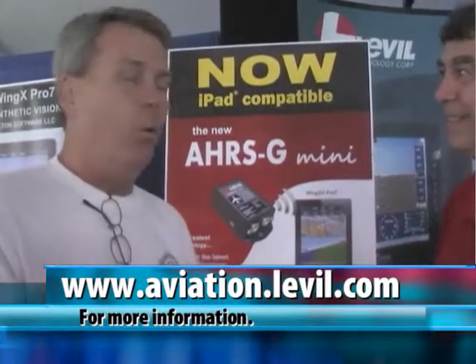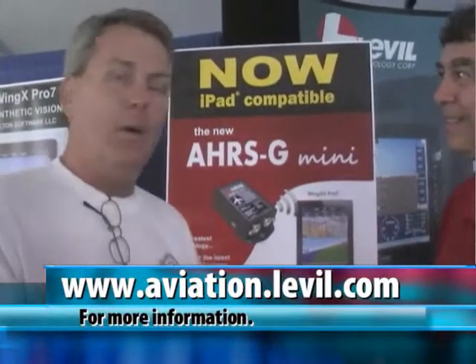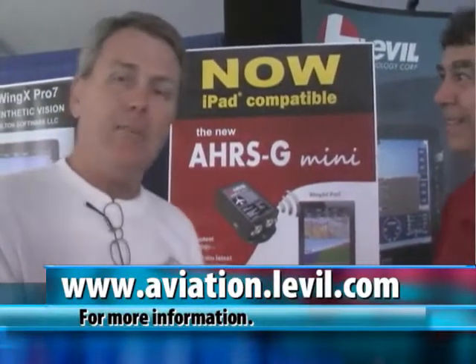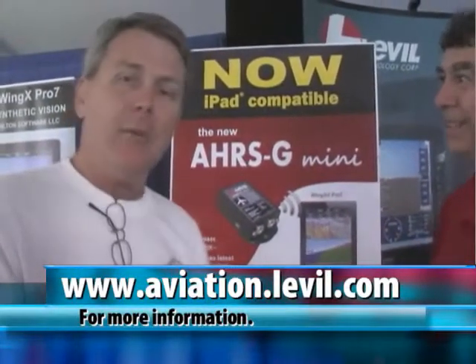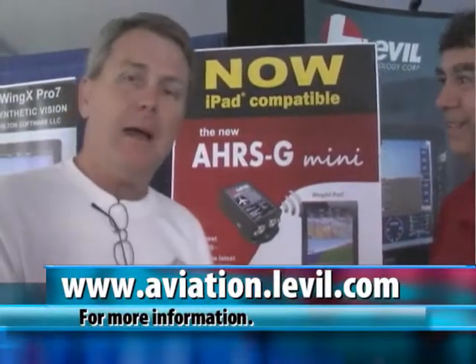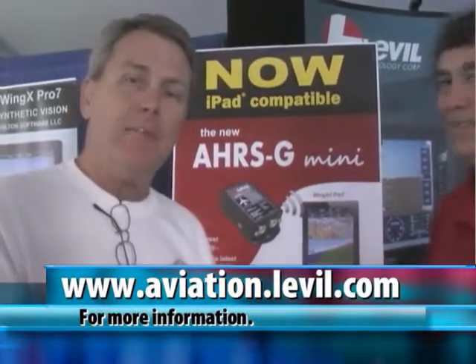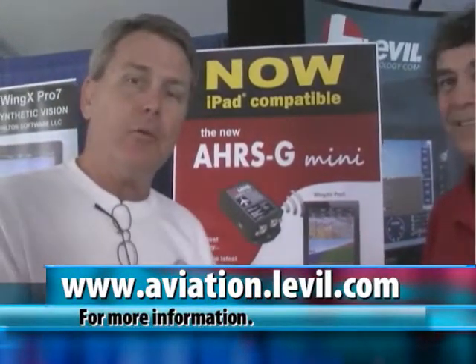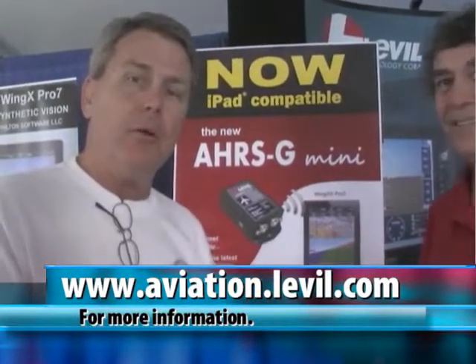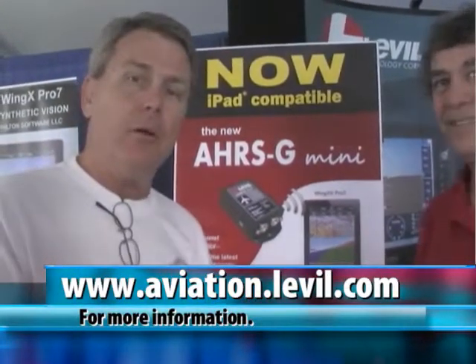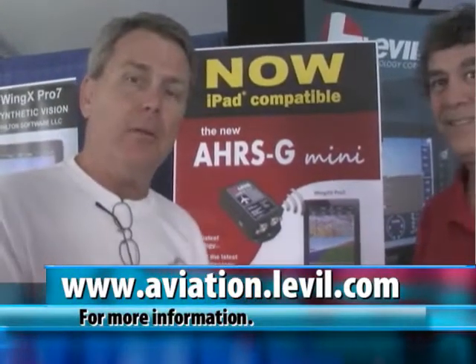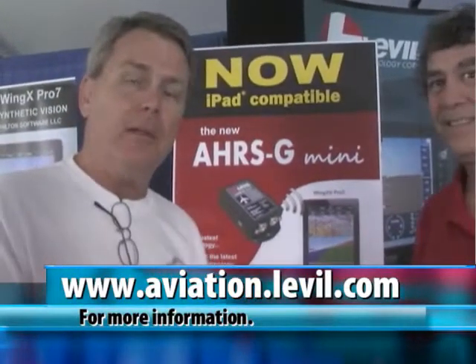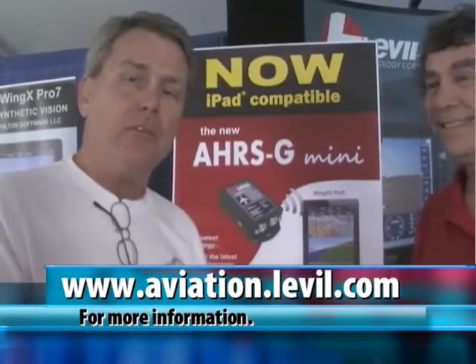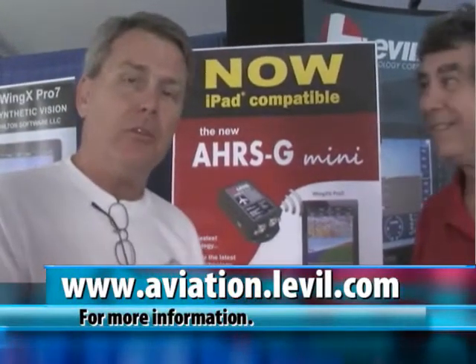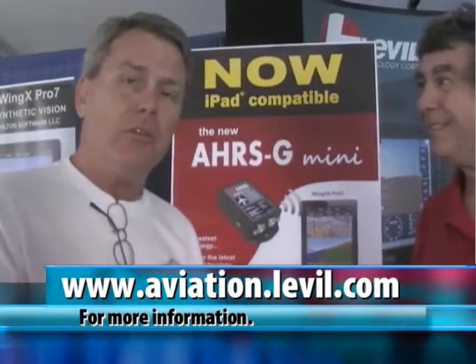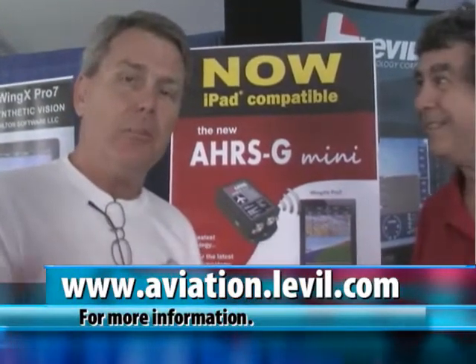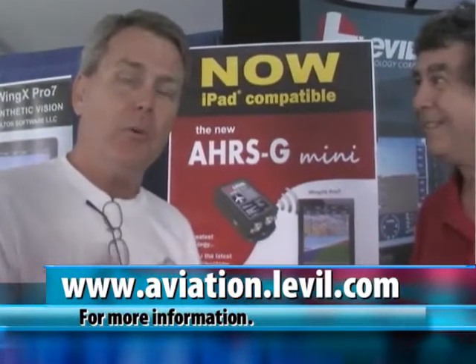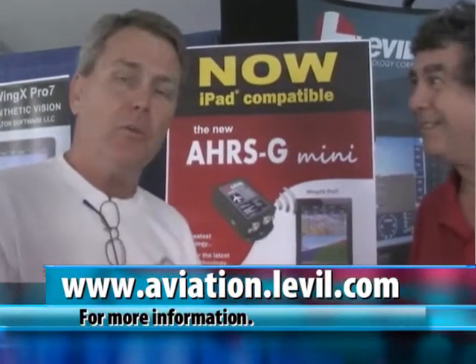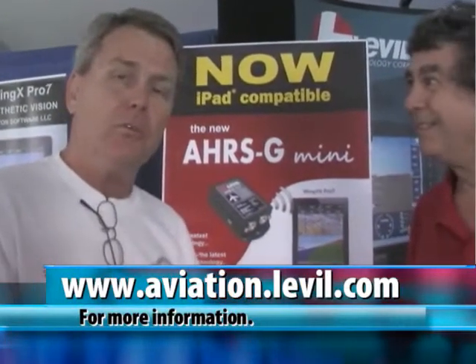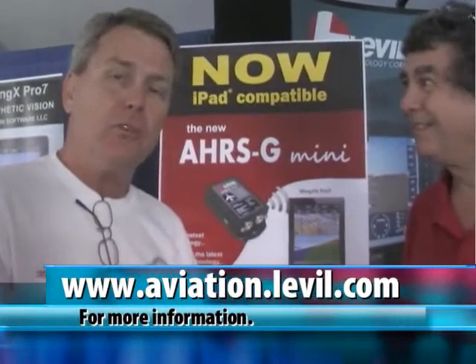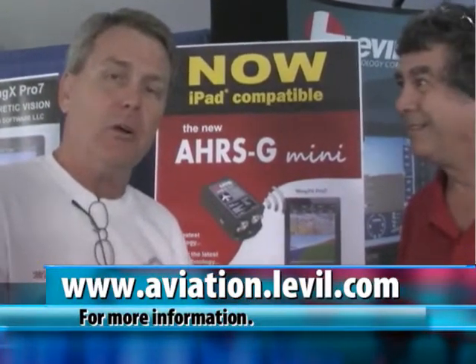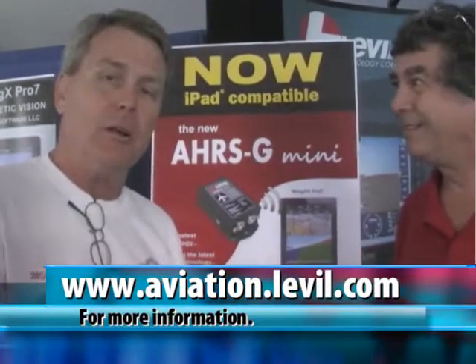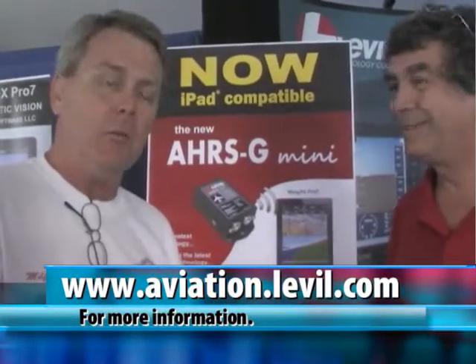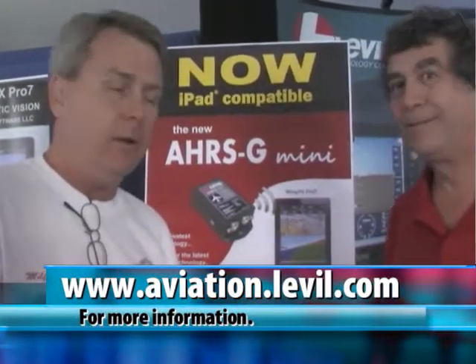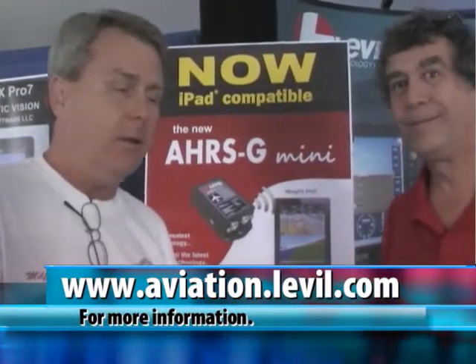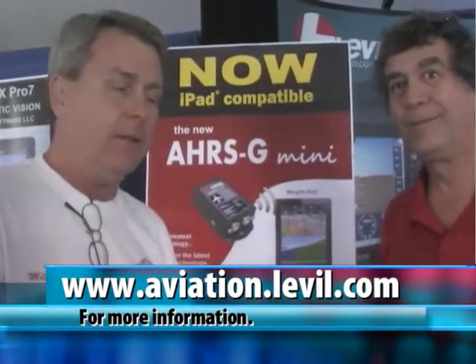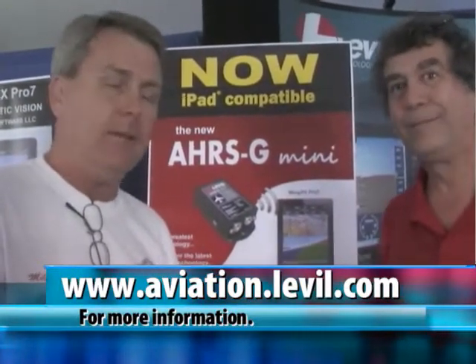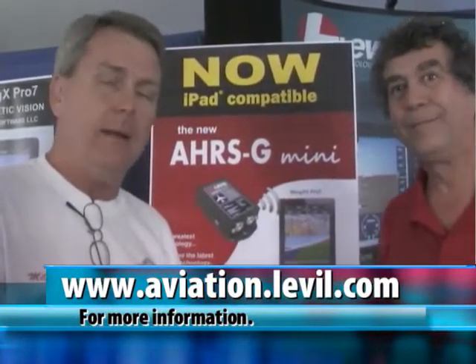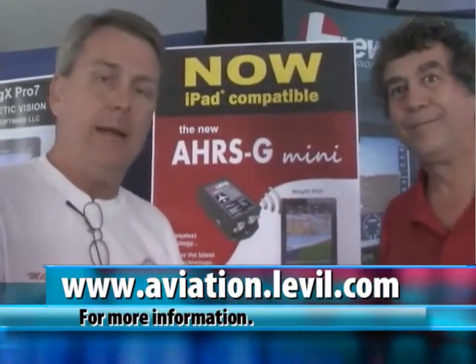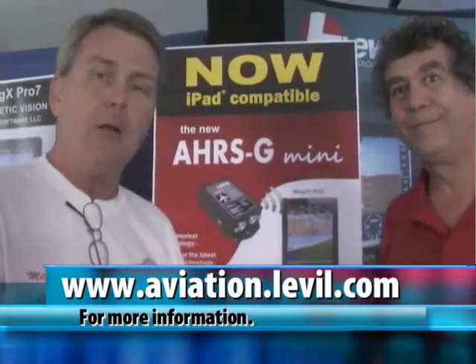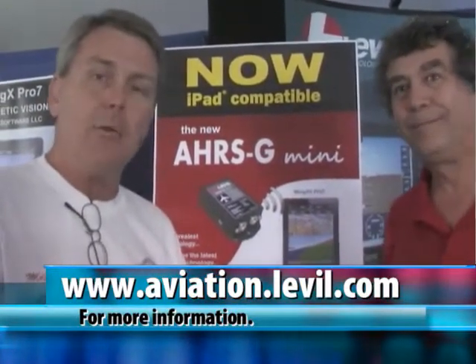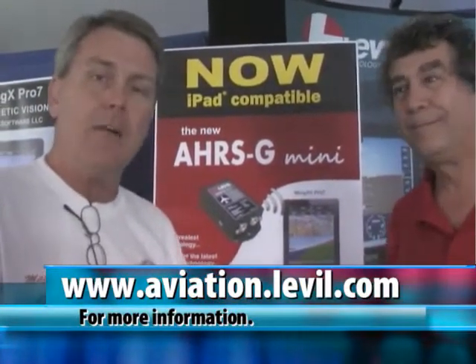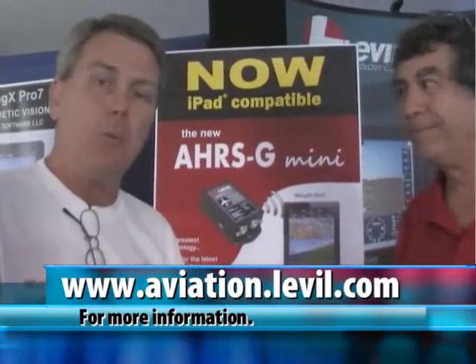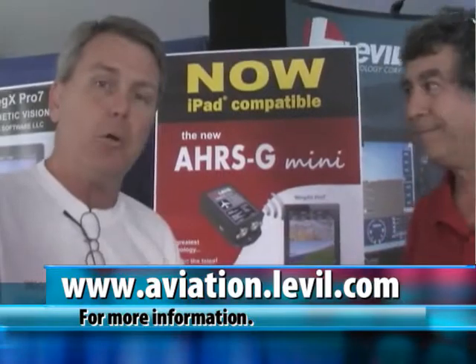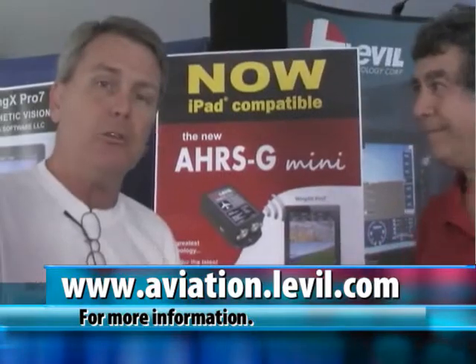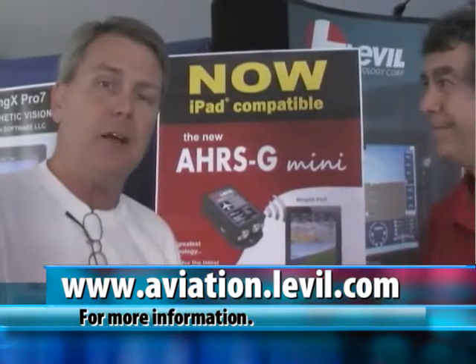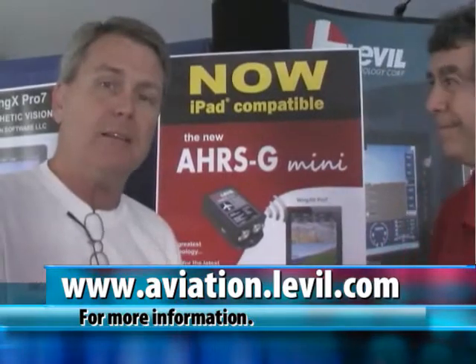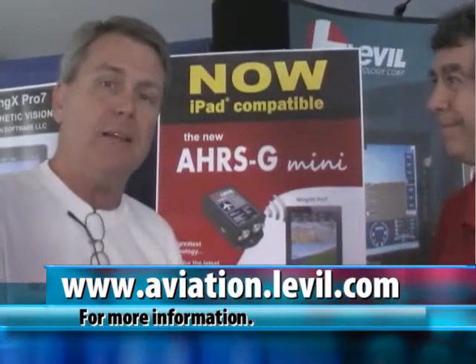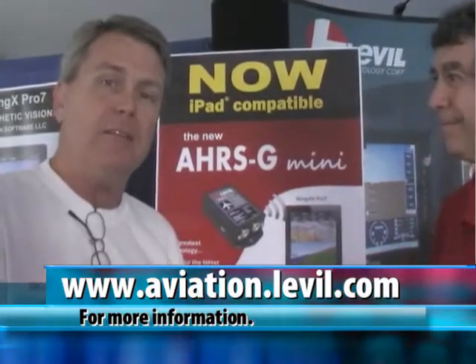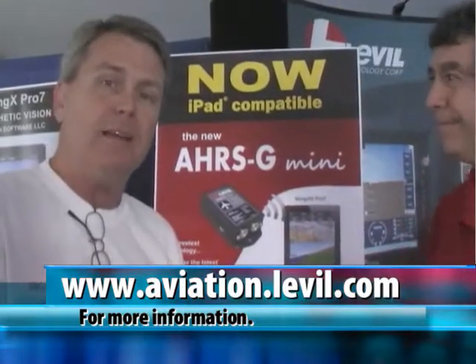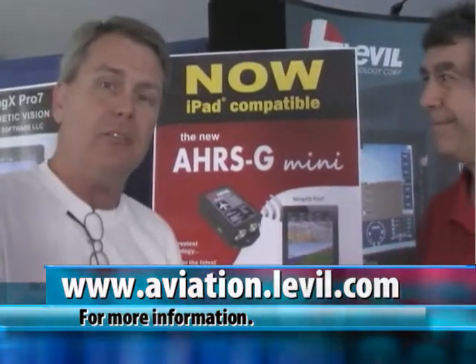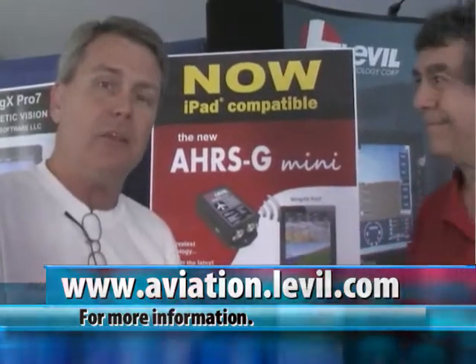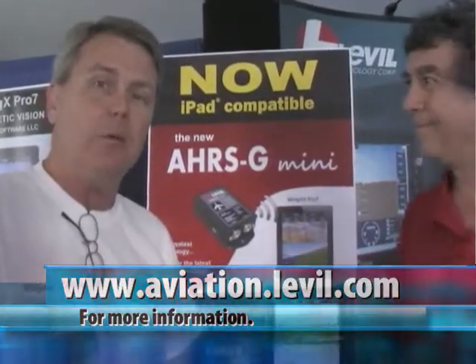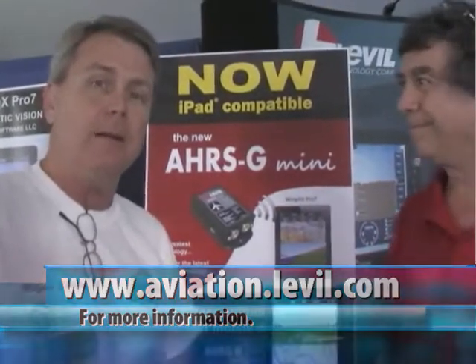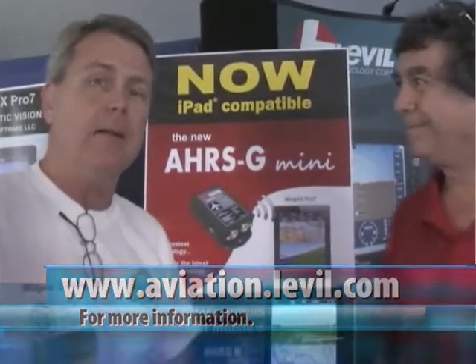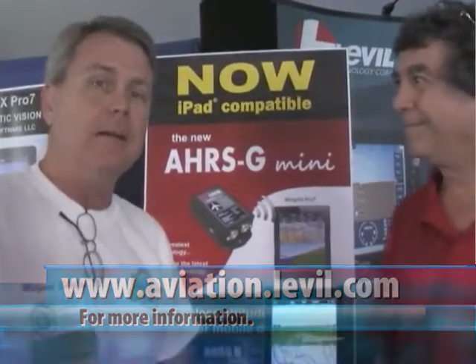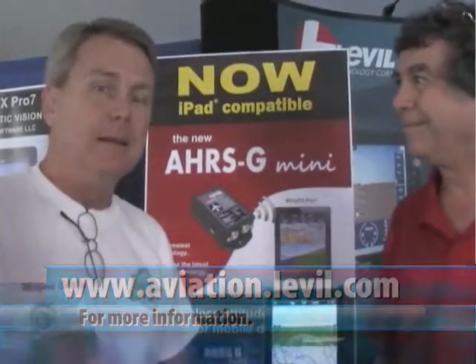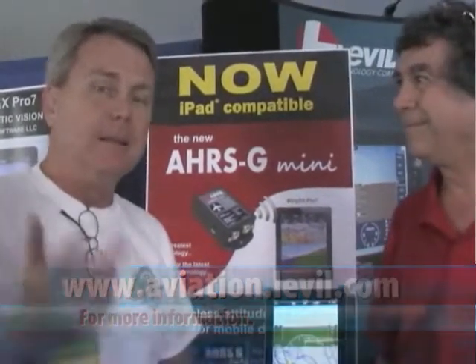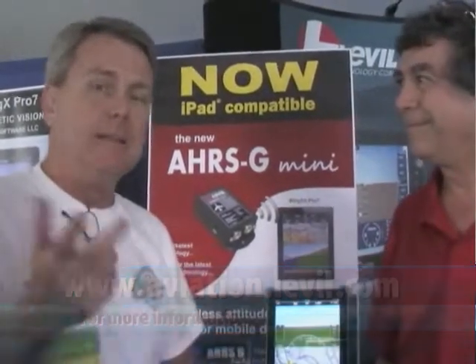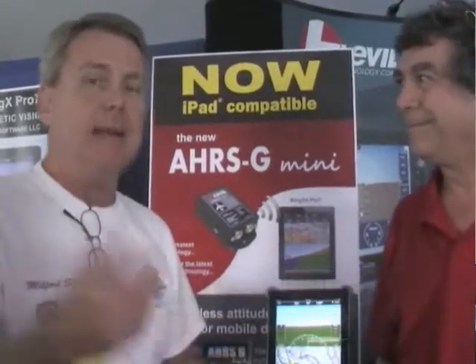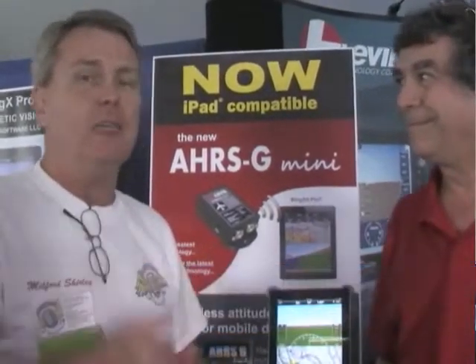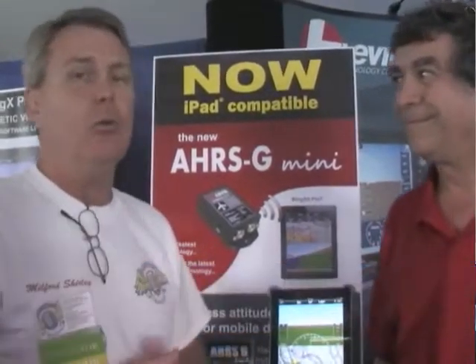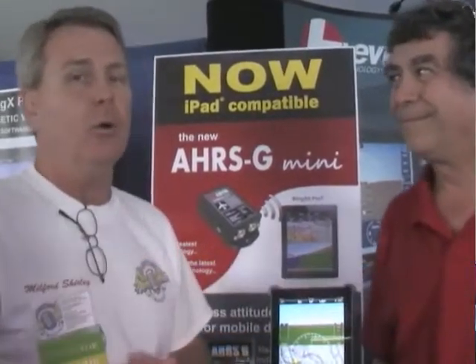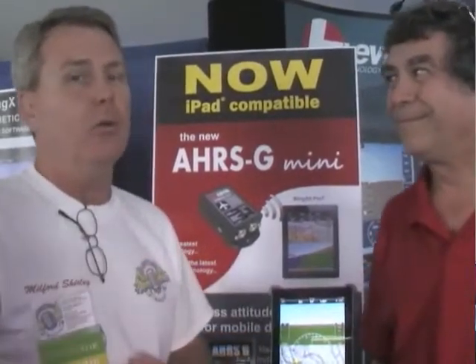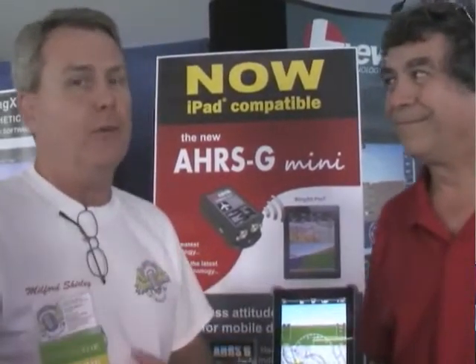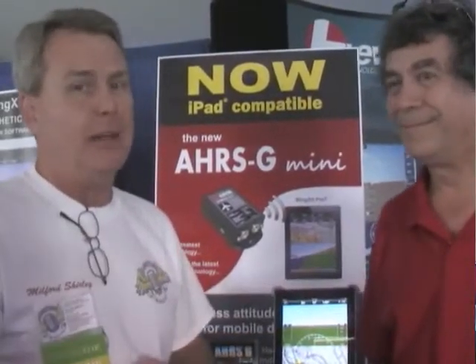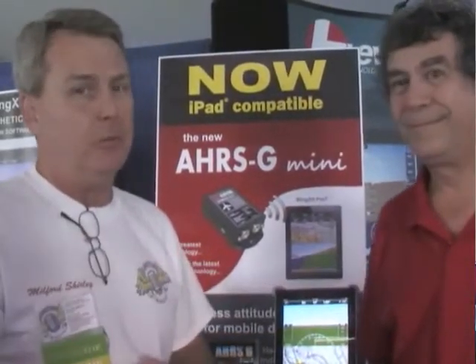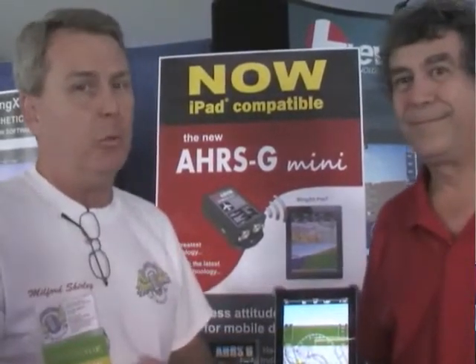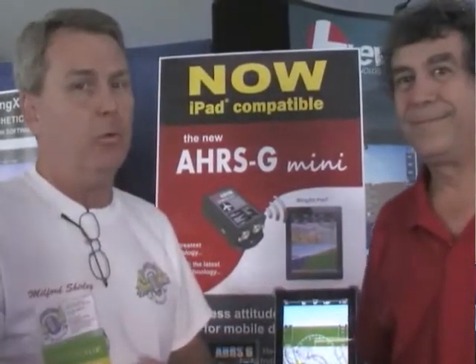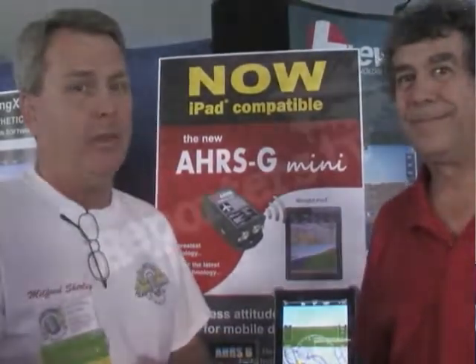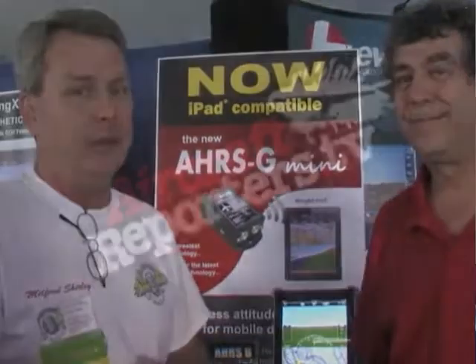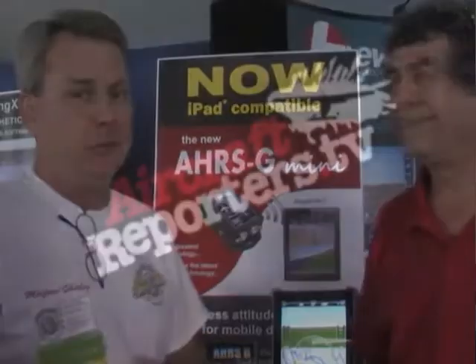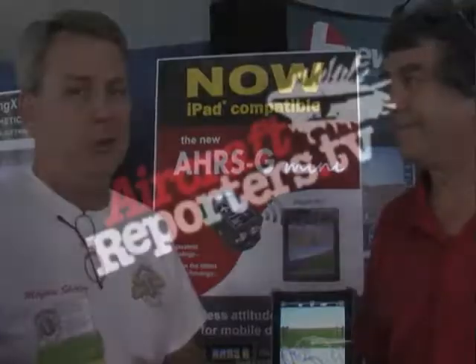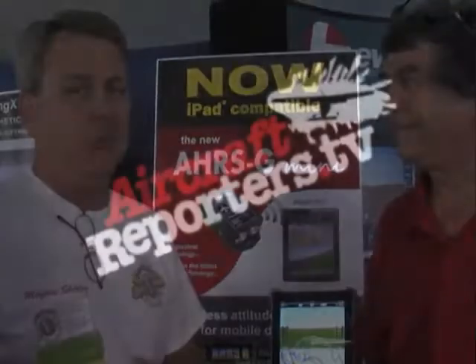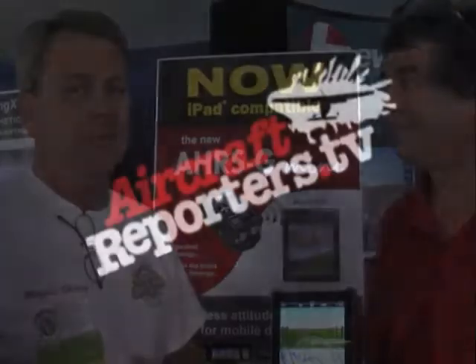Well everybody, this is Bill Fitzgerald with AircraftReporters.TV at Sebring. Stay tuned — we're going to find some more things too.